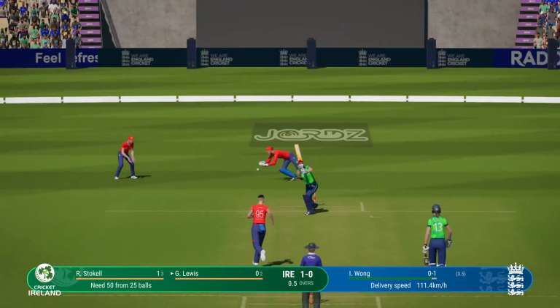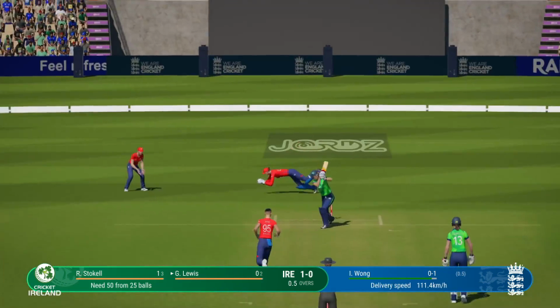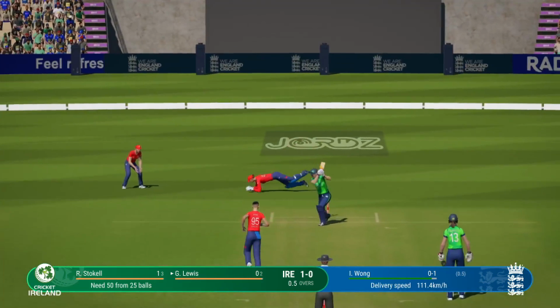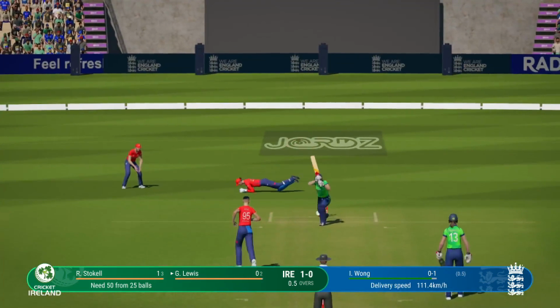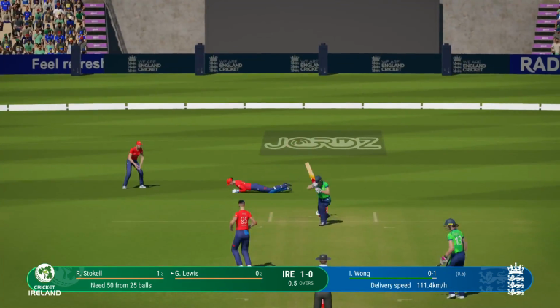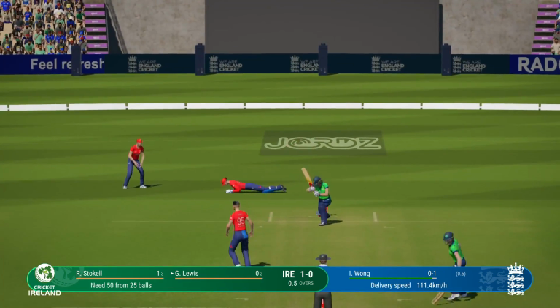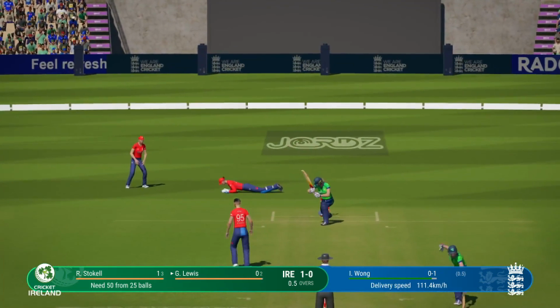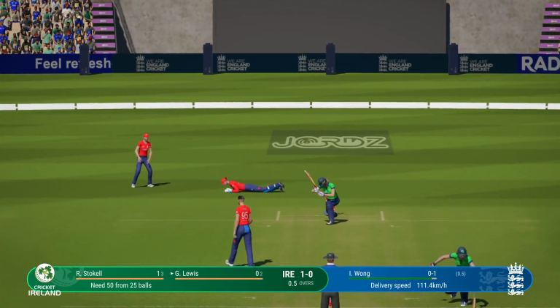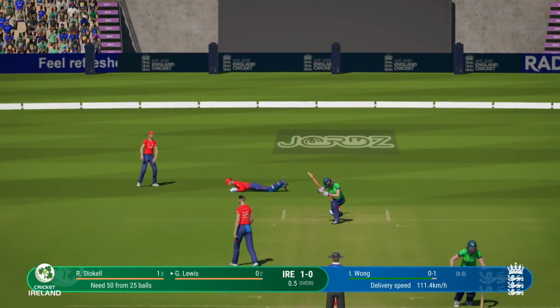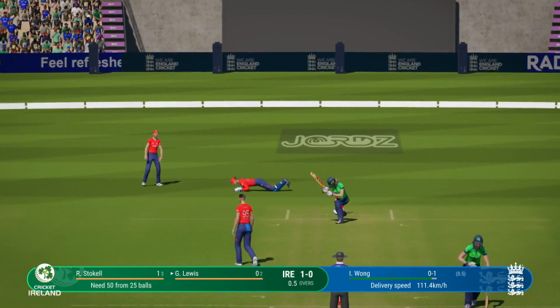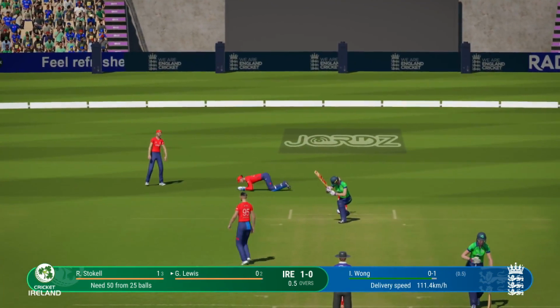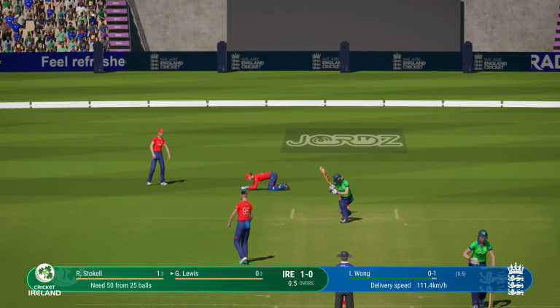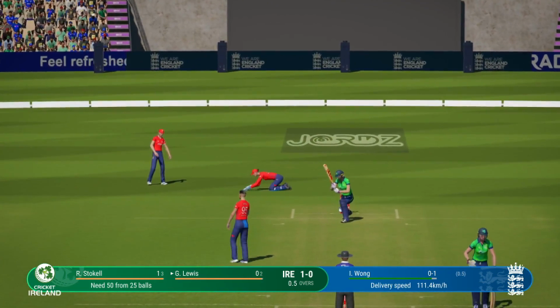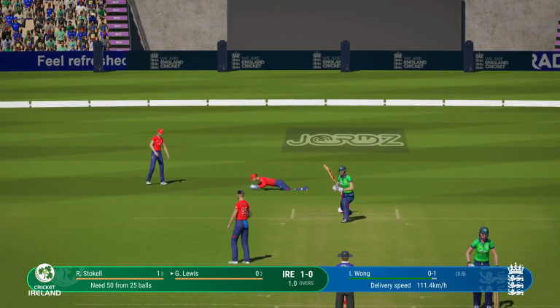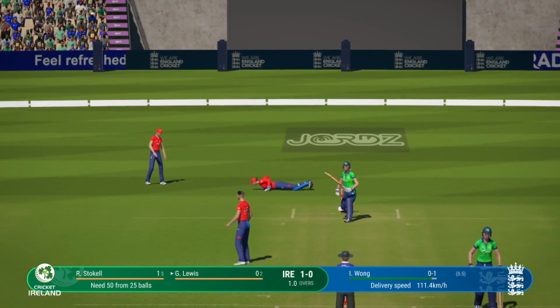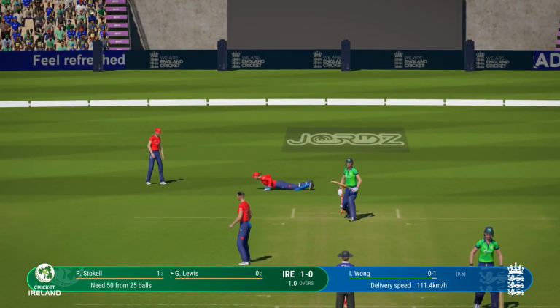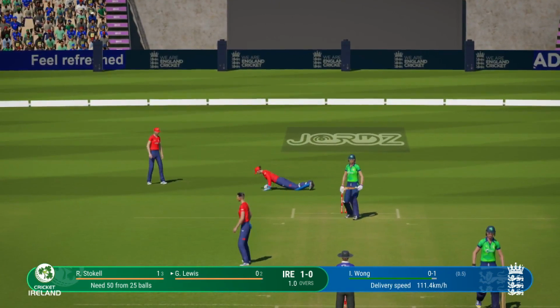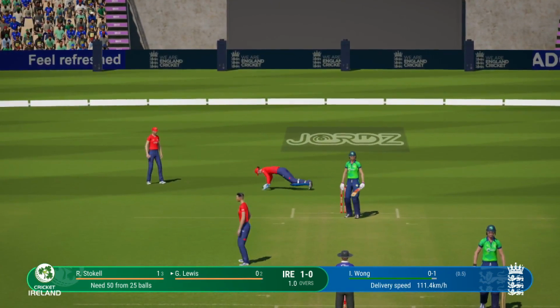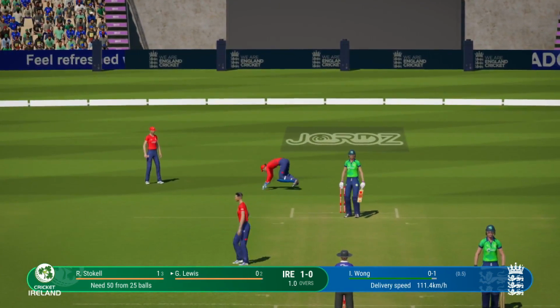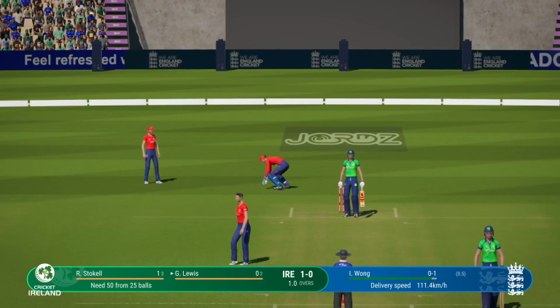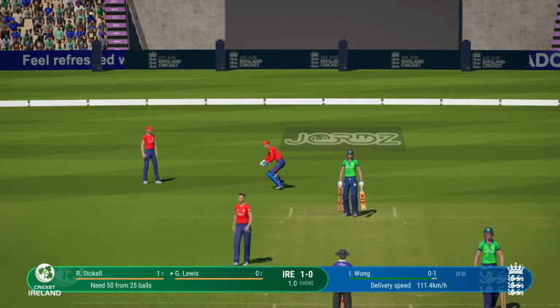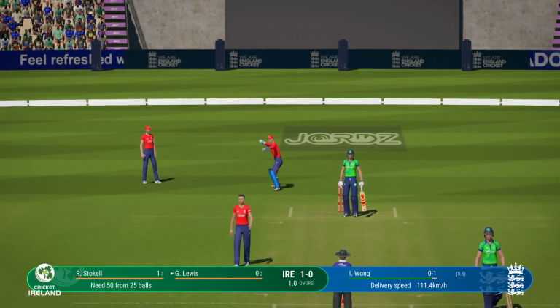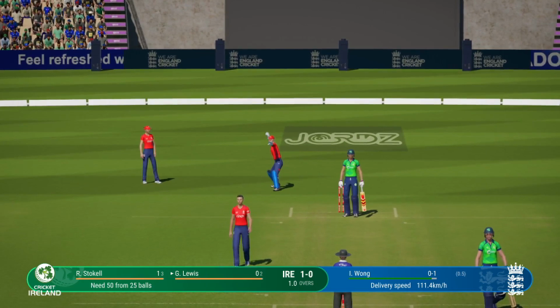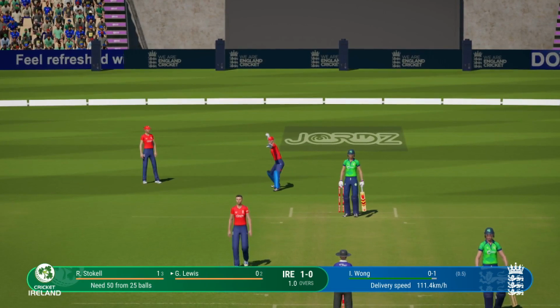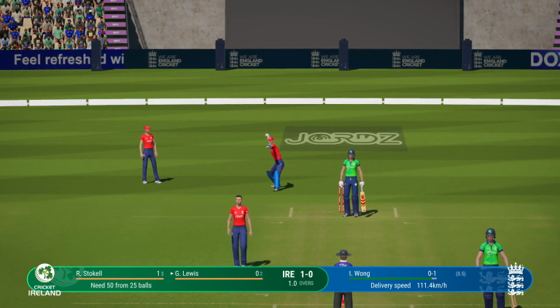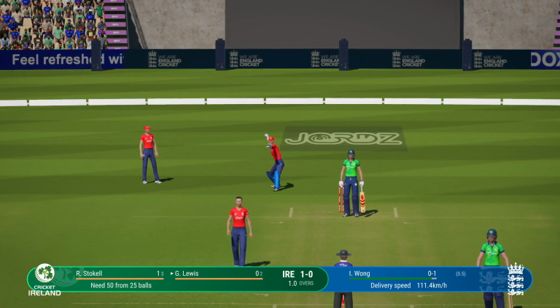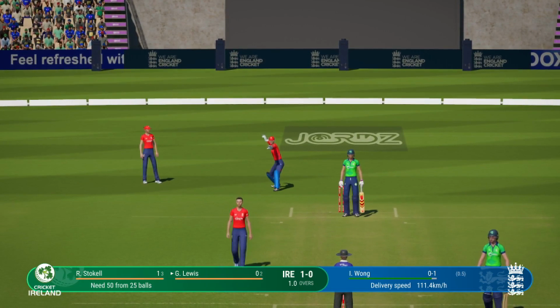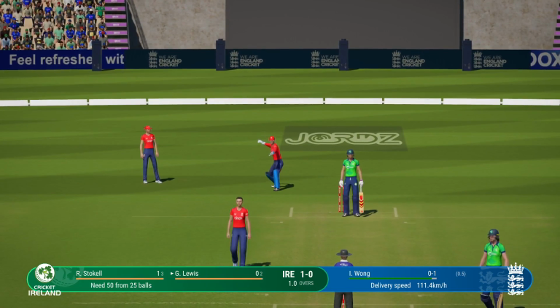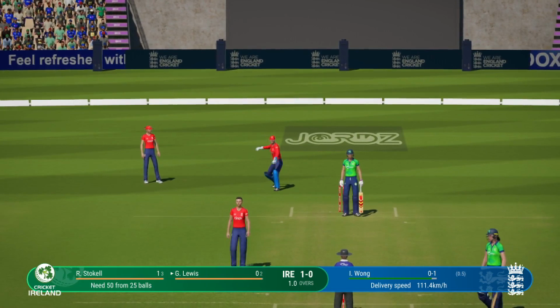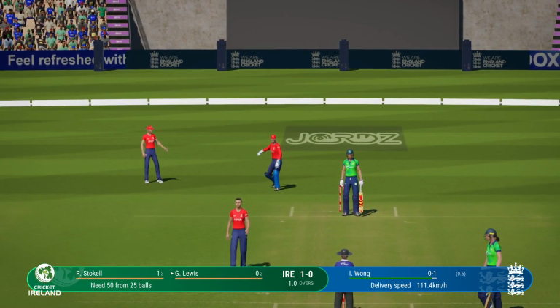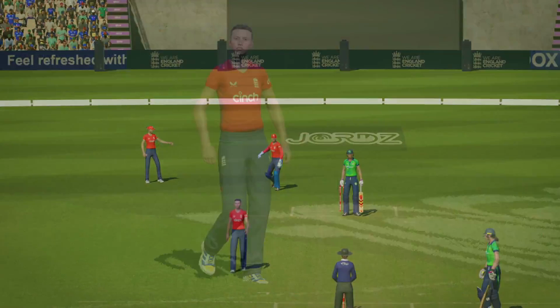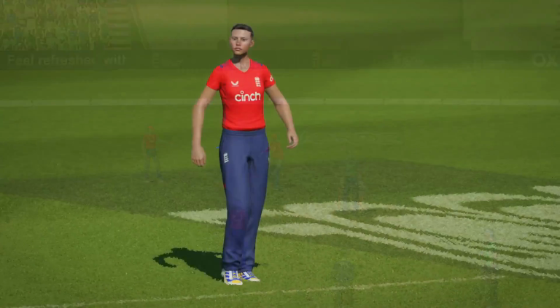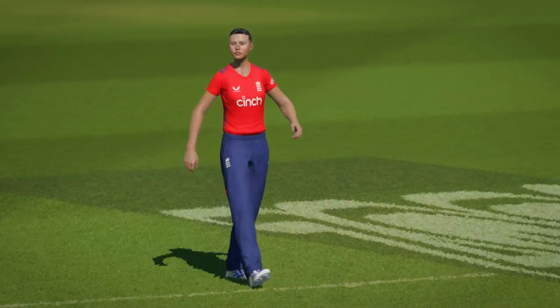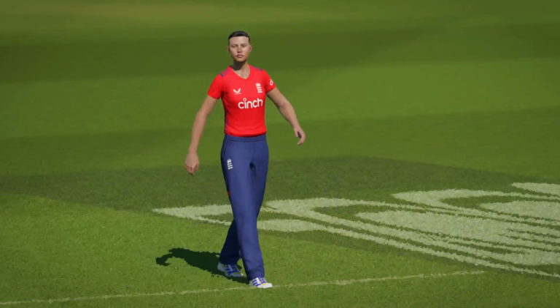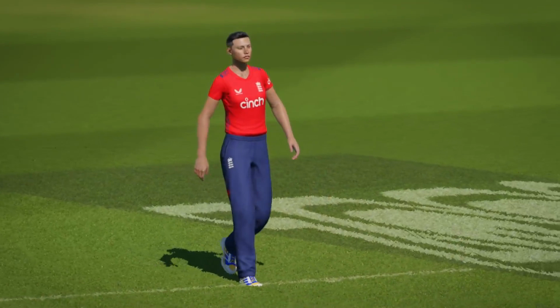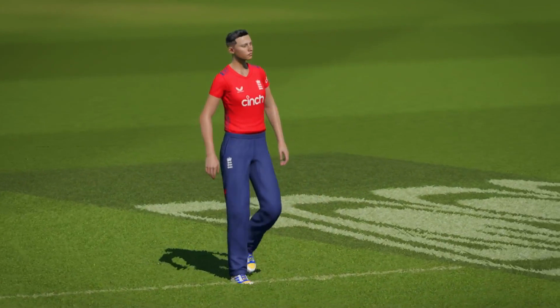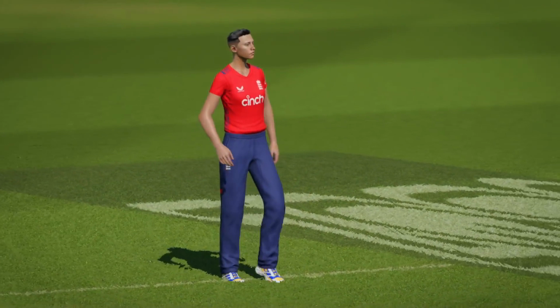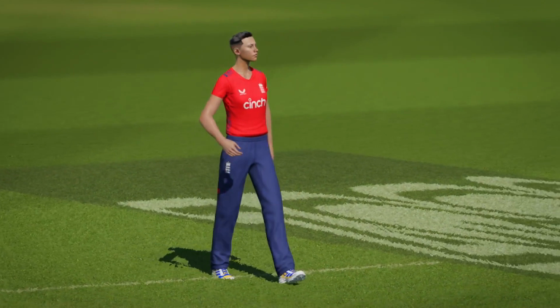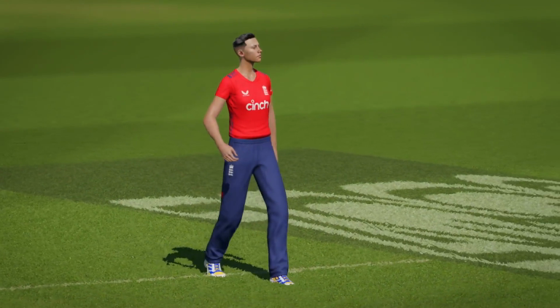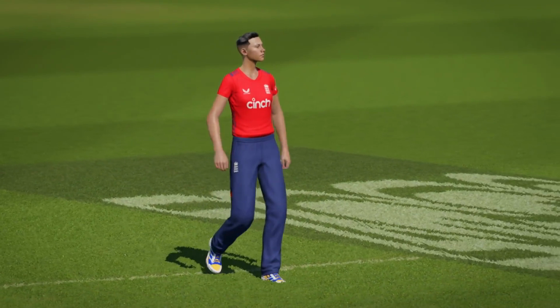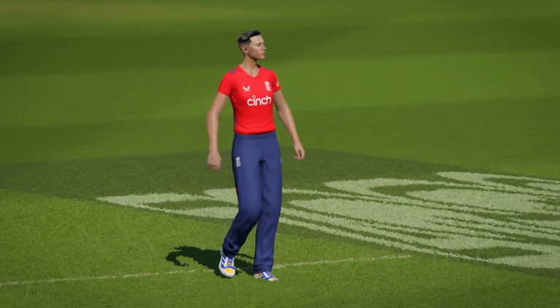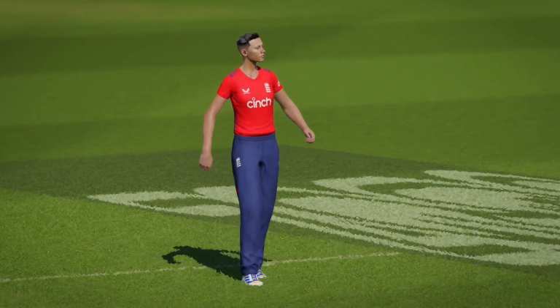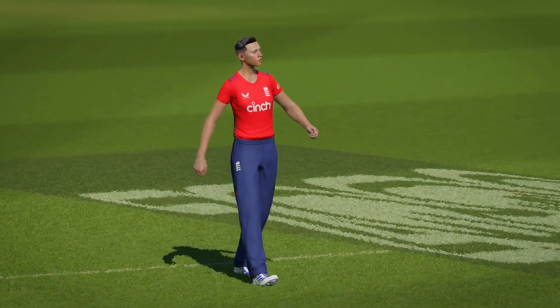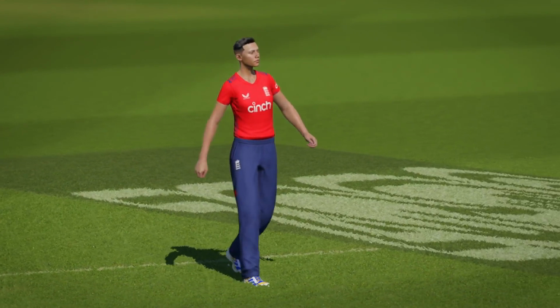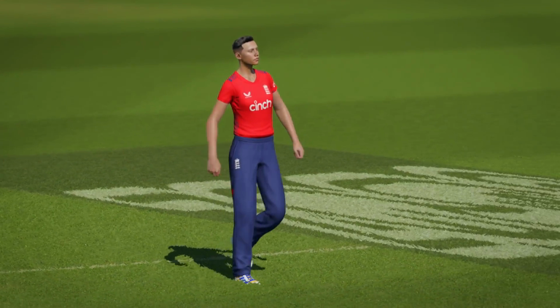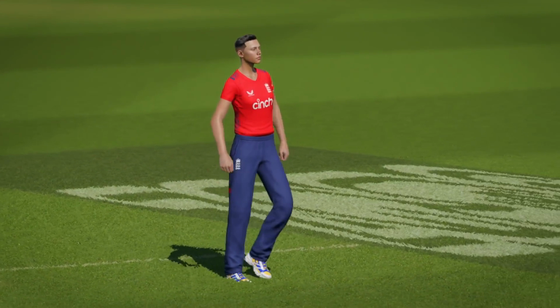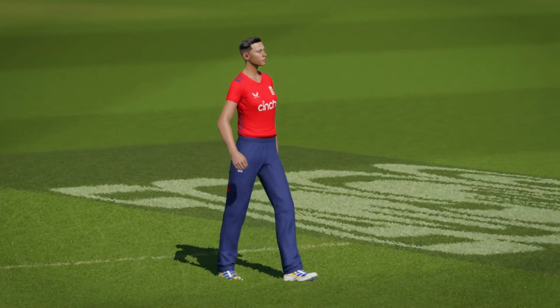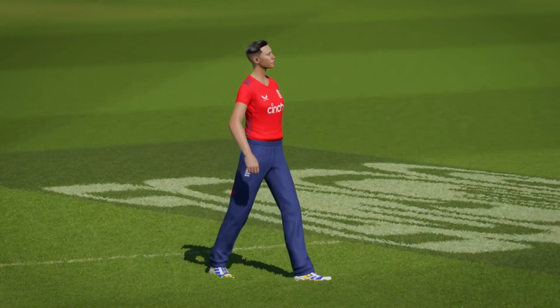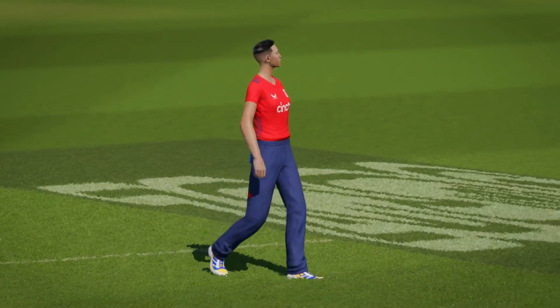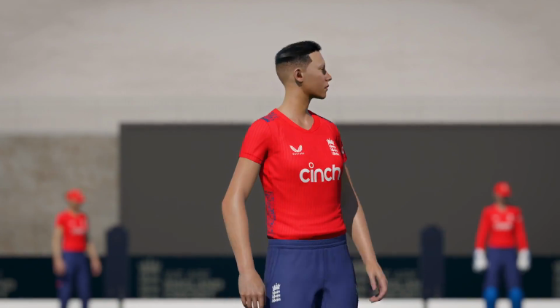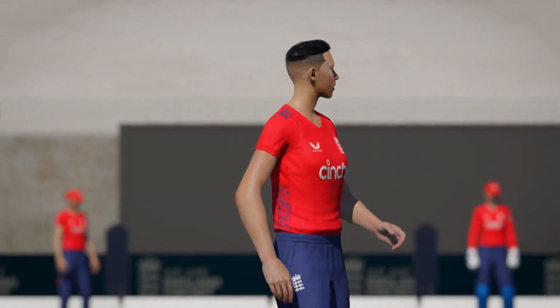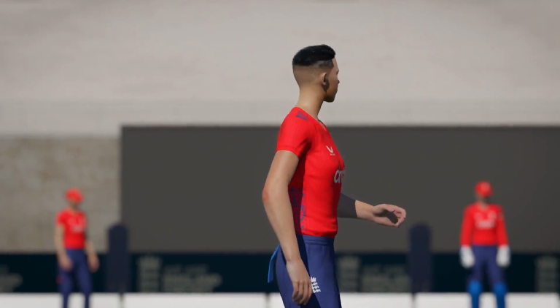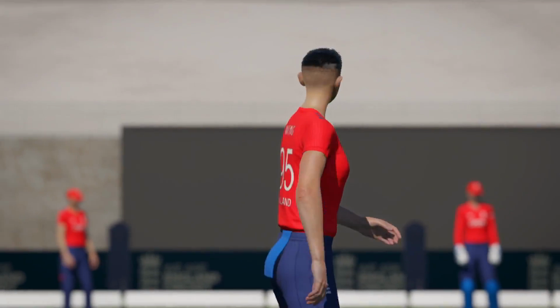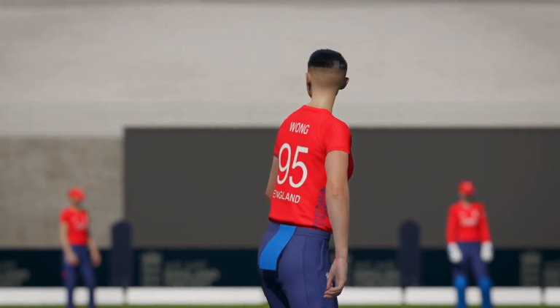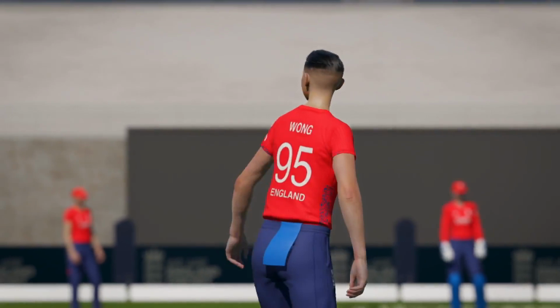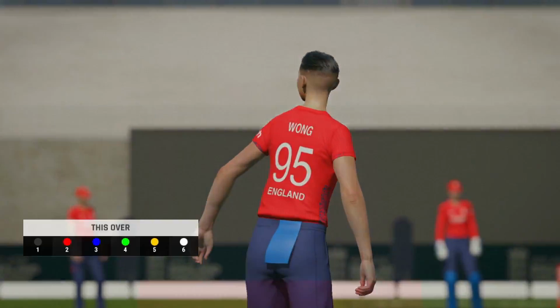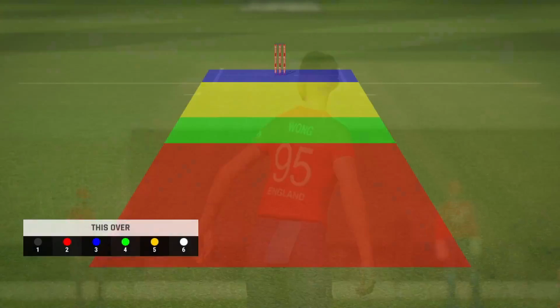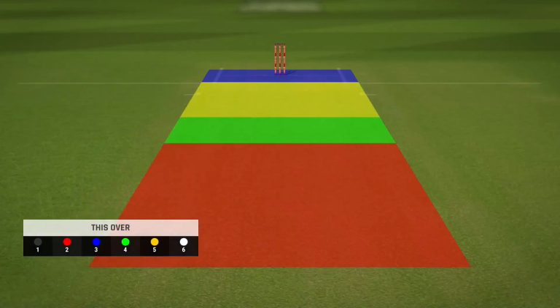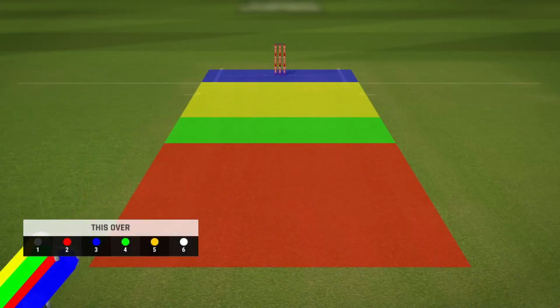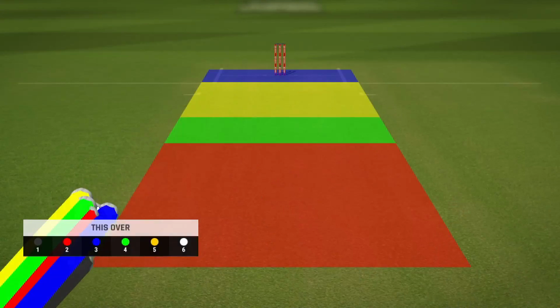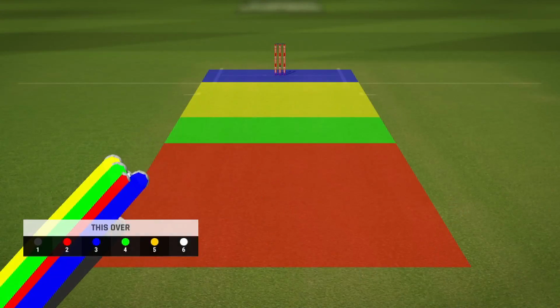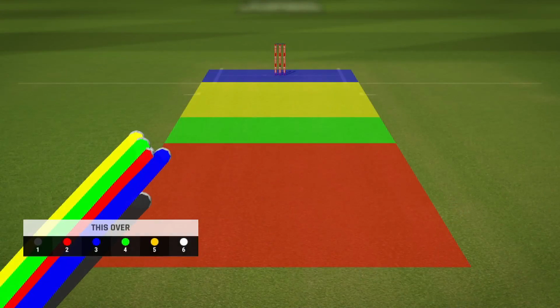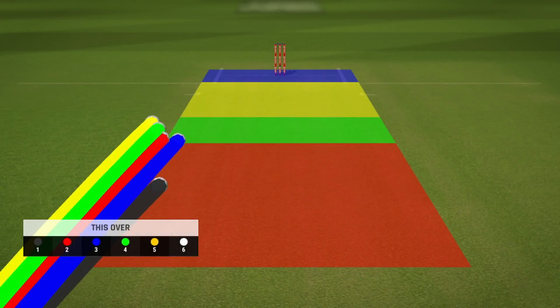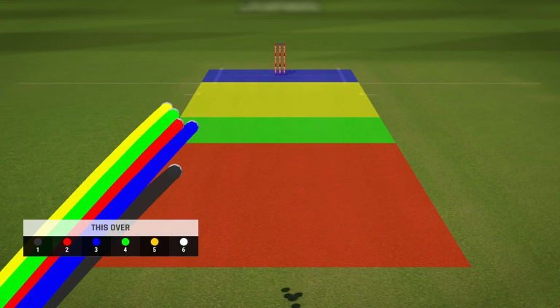I thought that was passing but a fantastic dive to cut her off. End of the over — just one off it. Ireland are one for none.